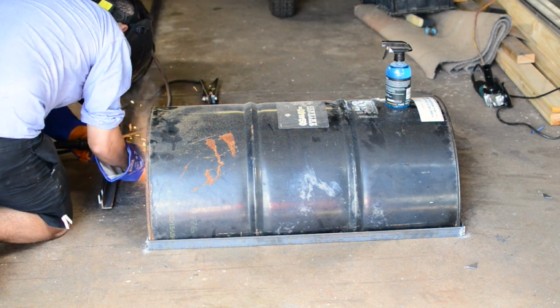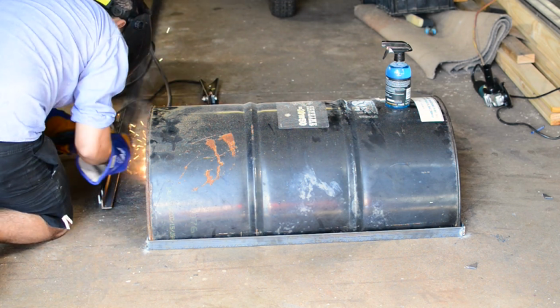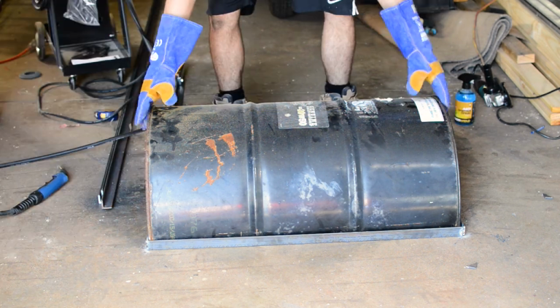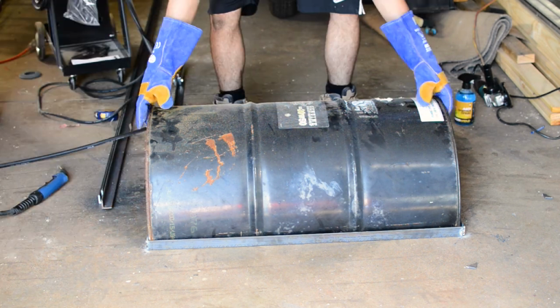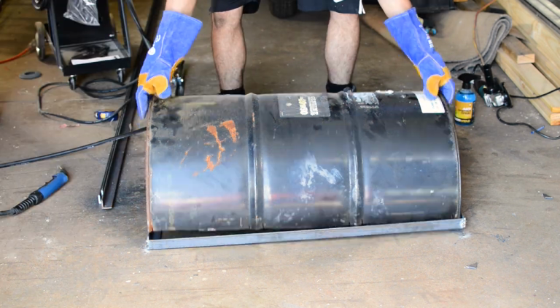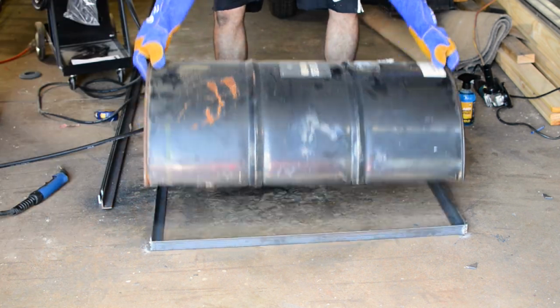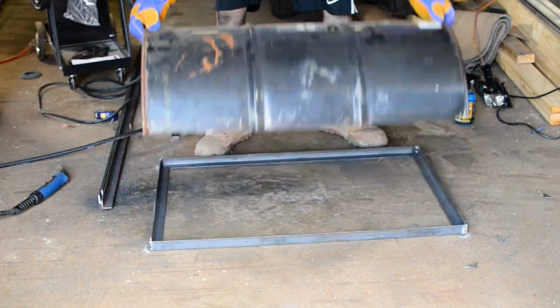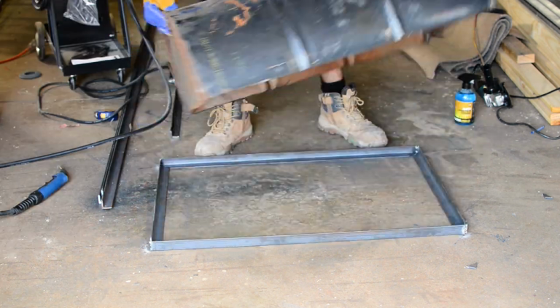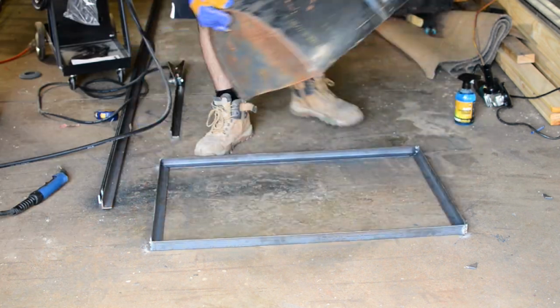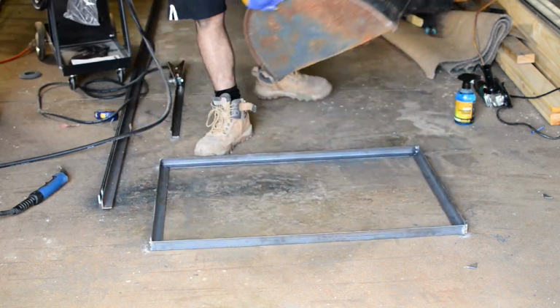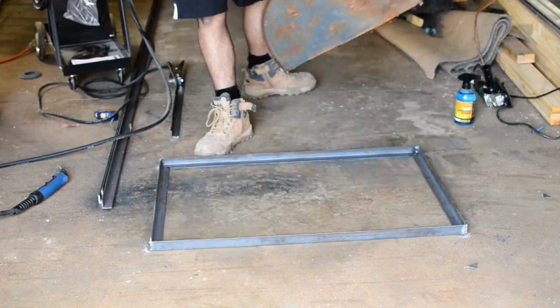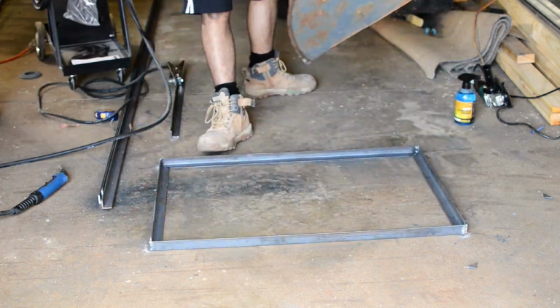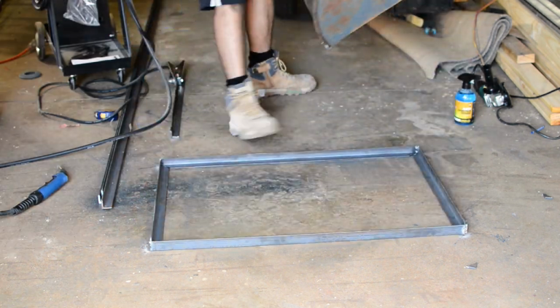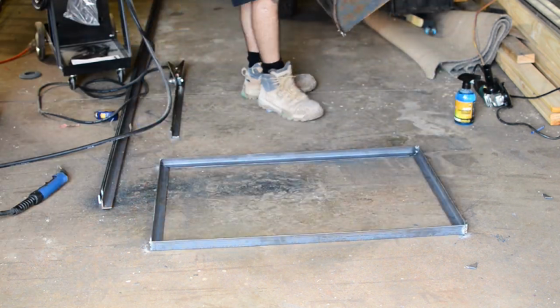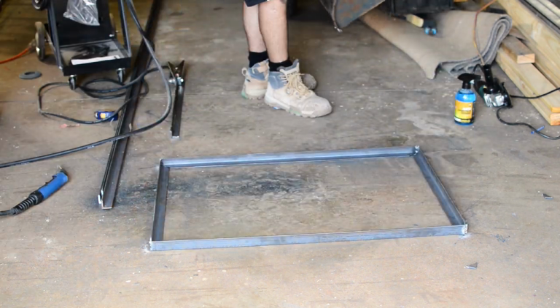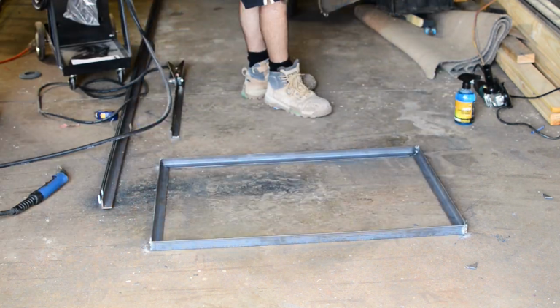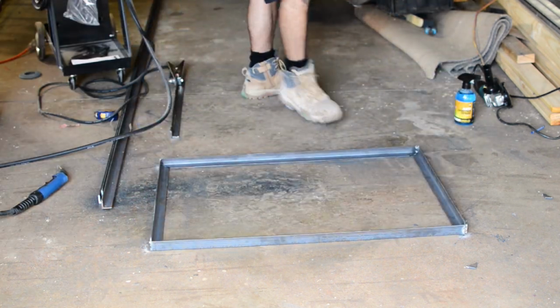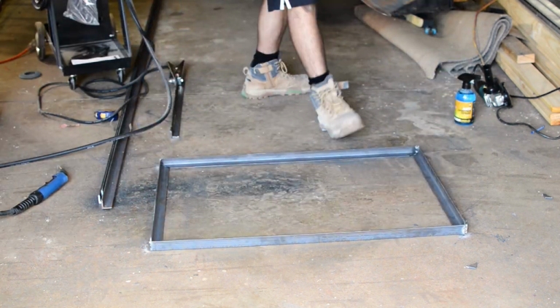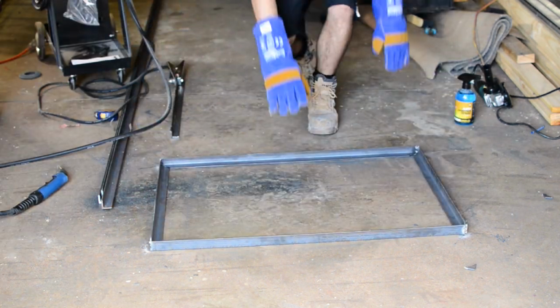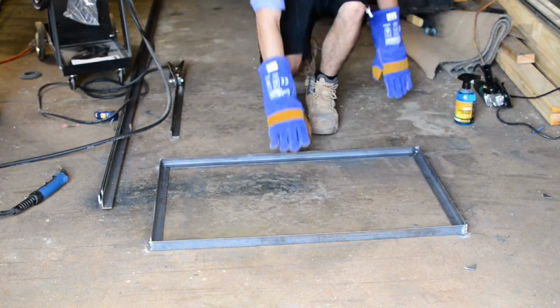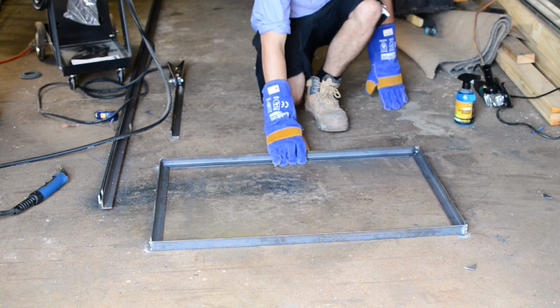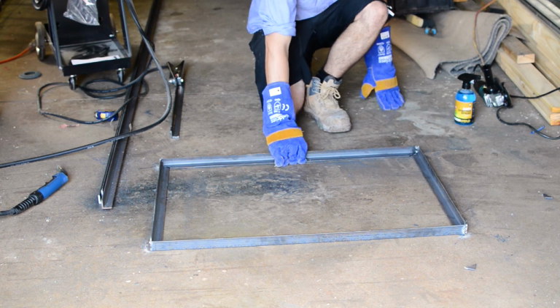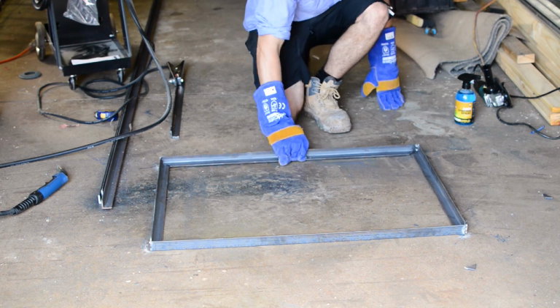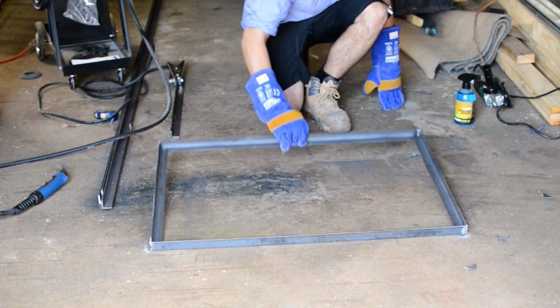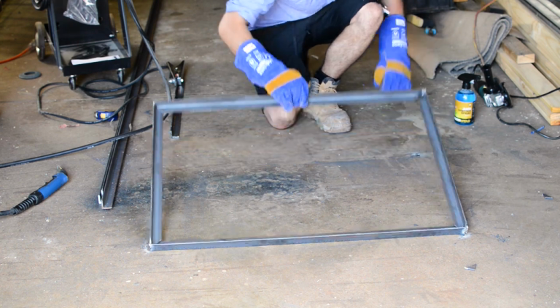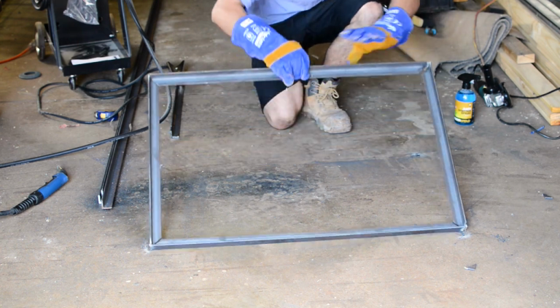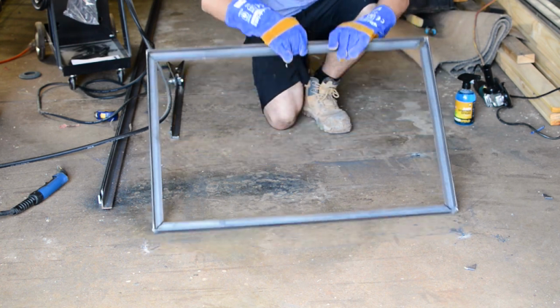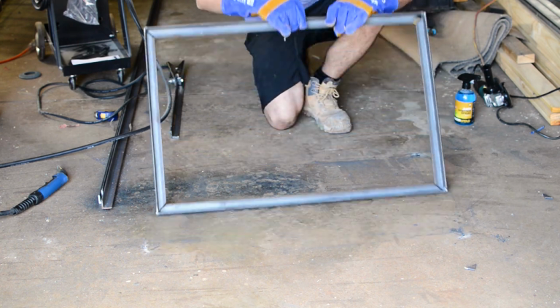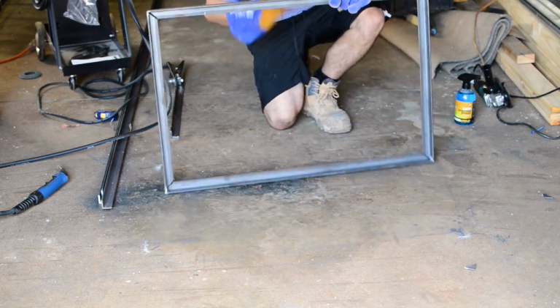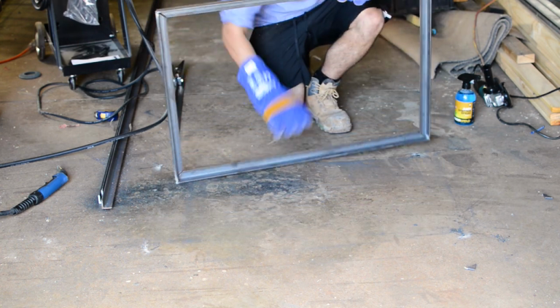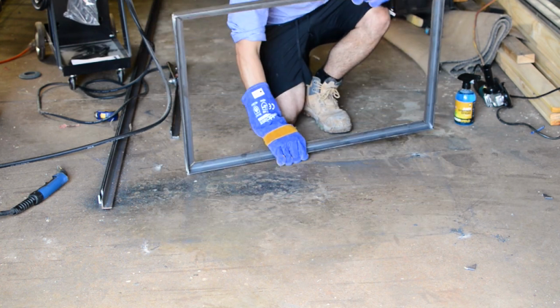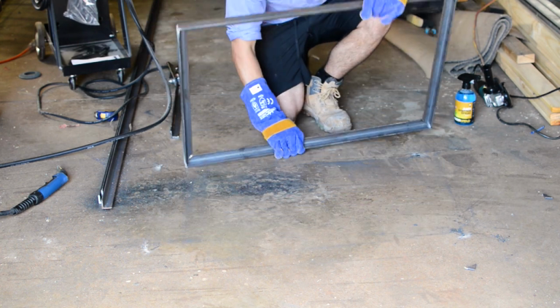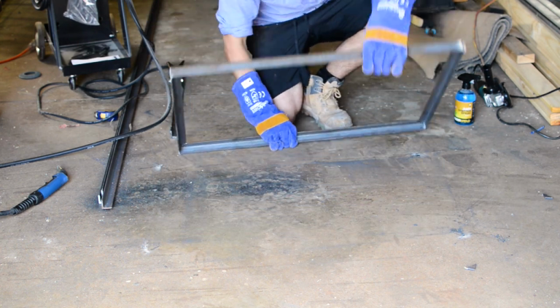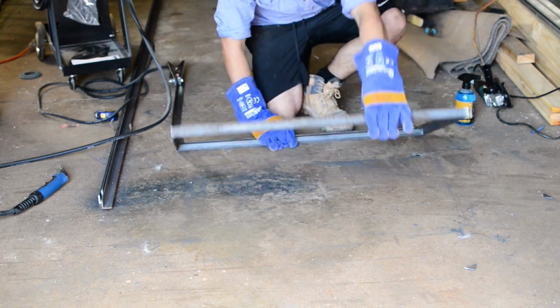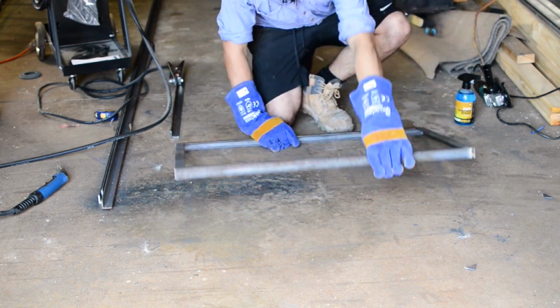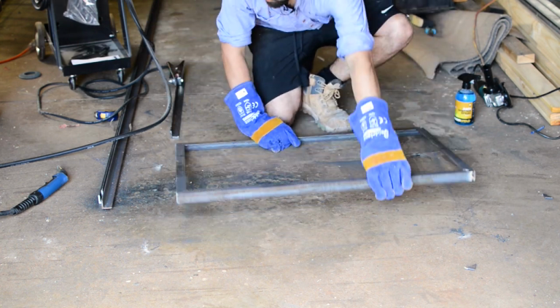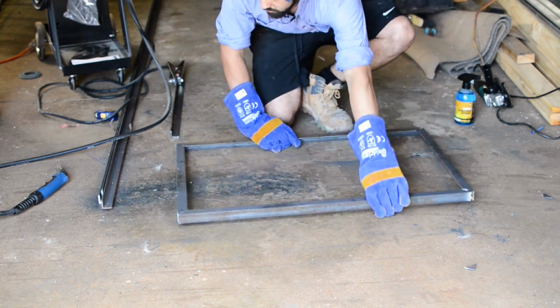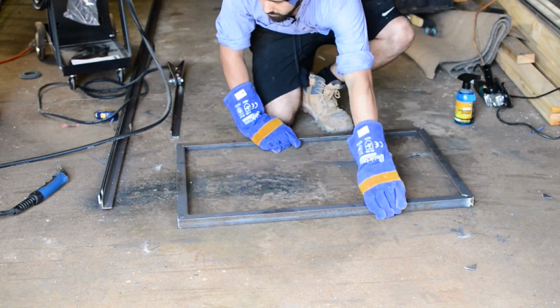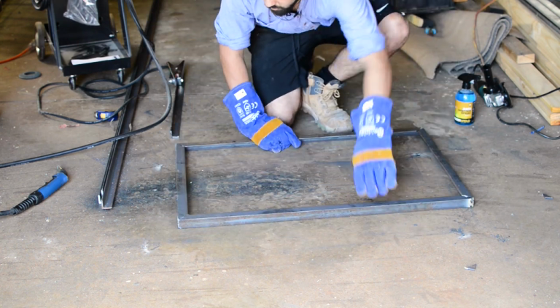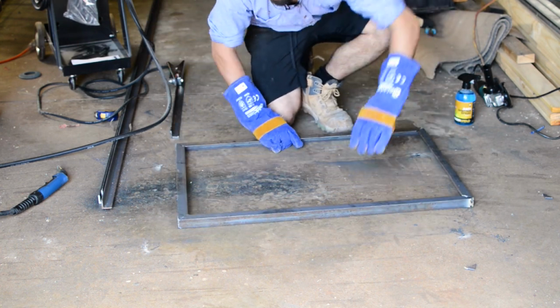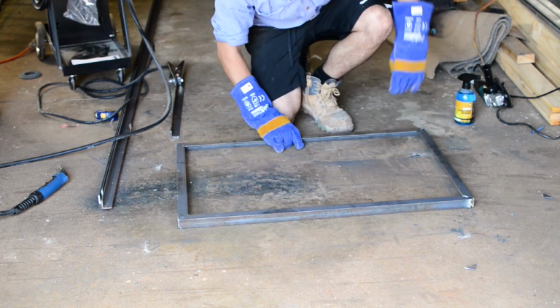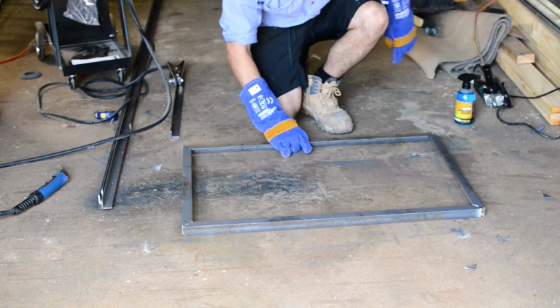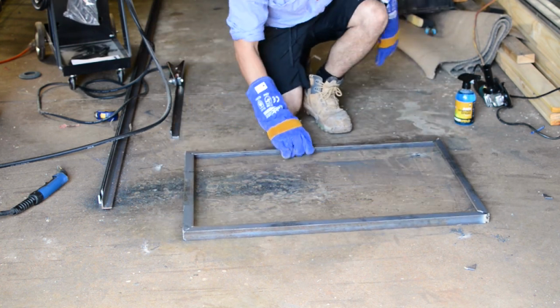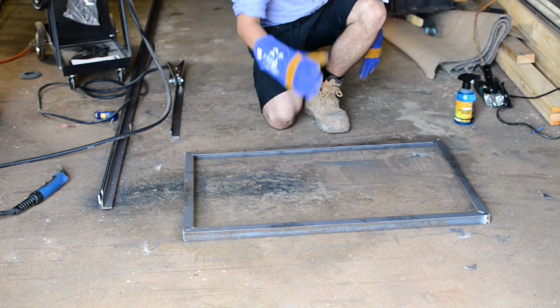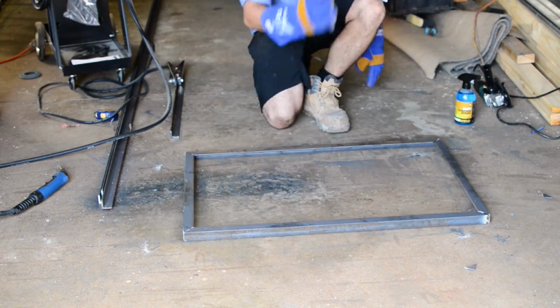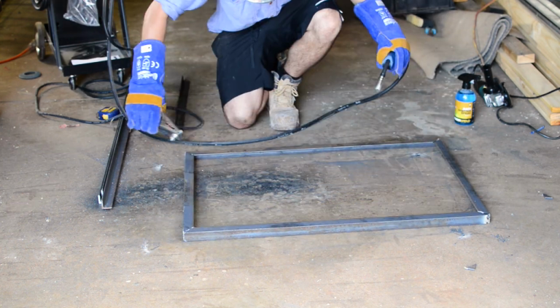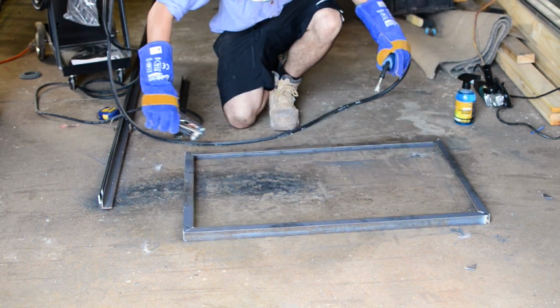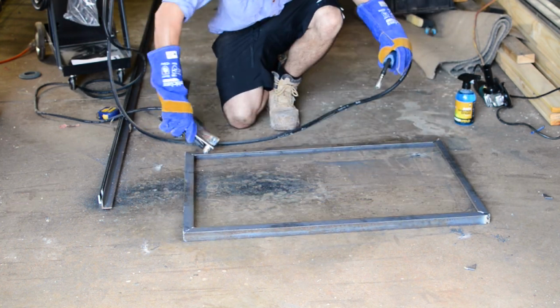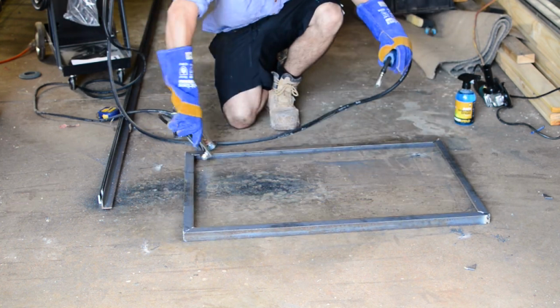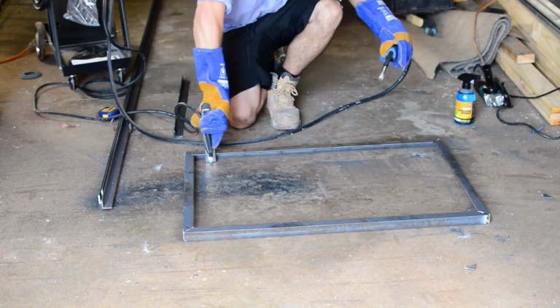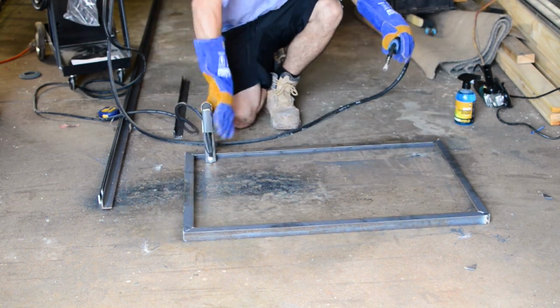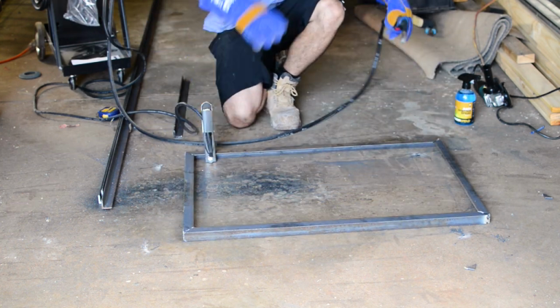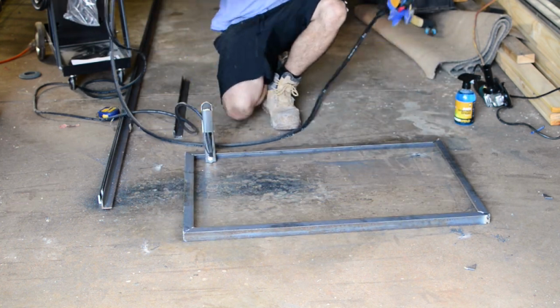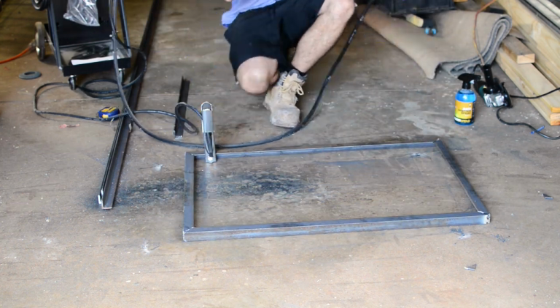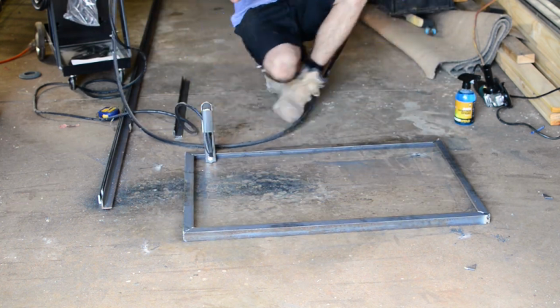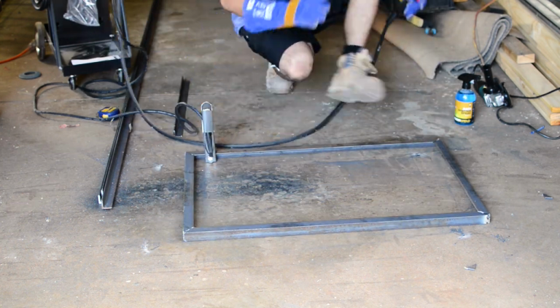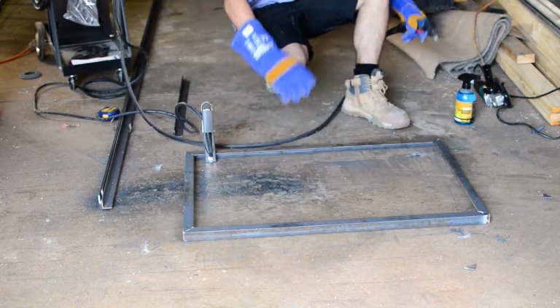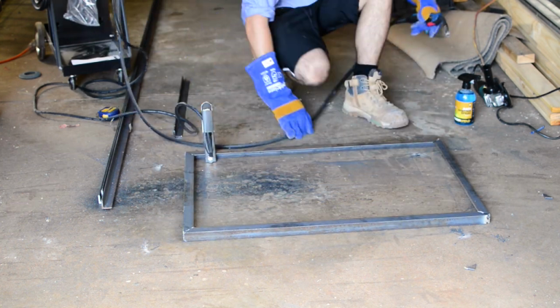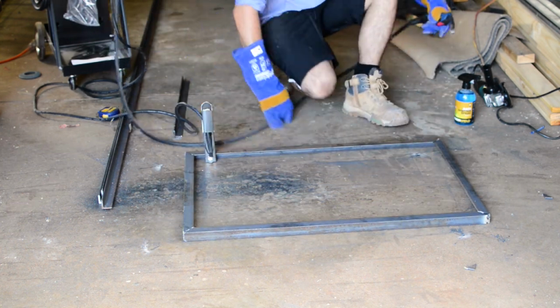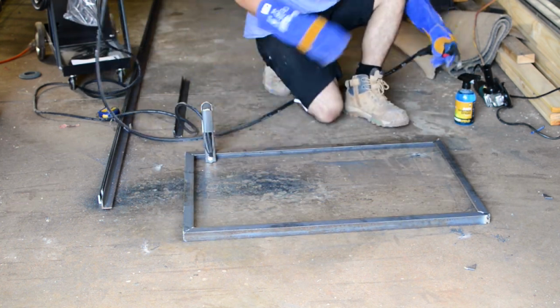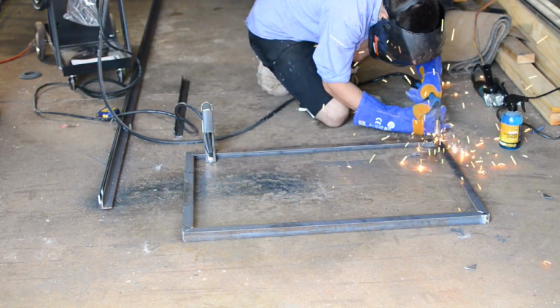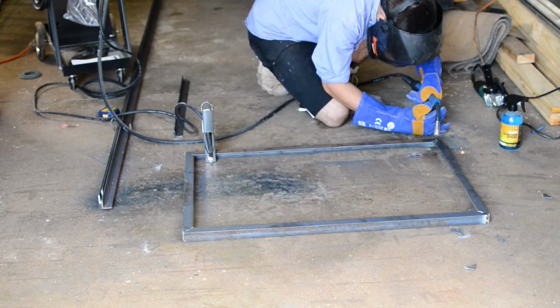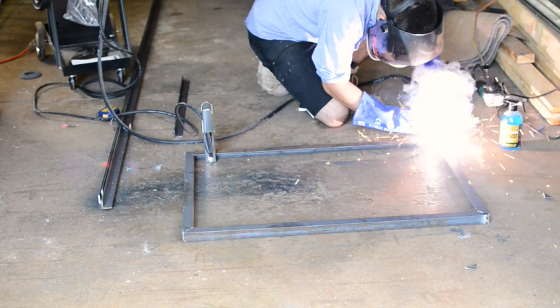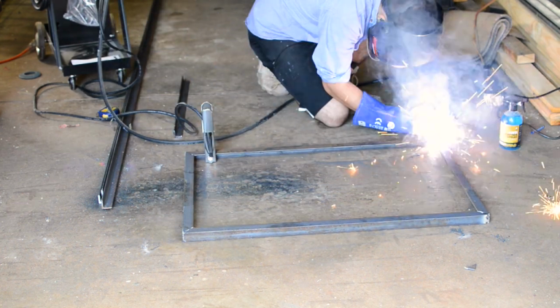I then removed the drum, flipped the frame, and welded up the unnecessarily large gaps I caused from my terrible grinding.